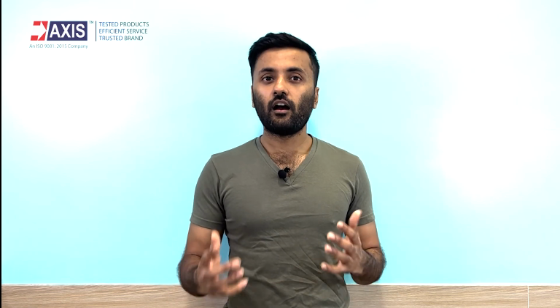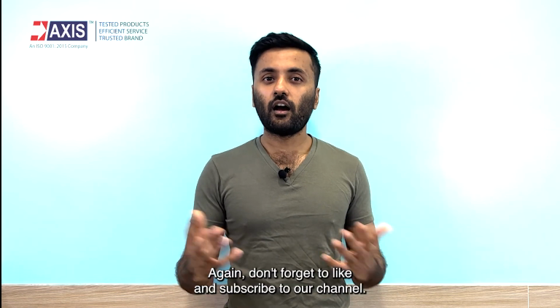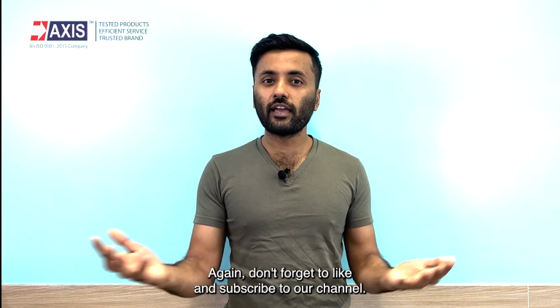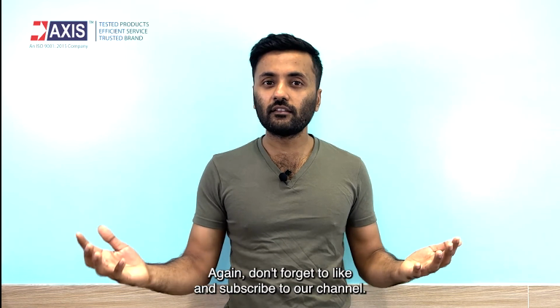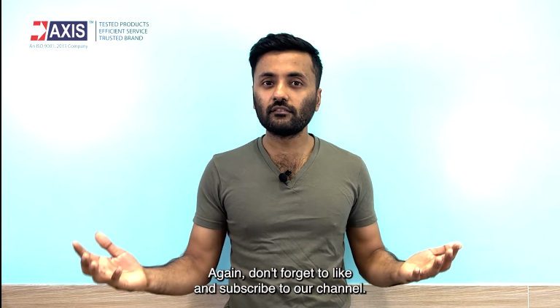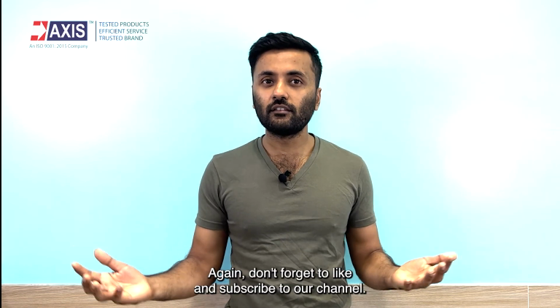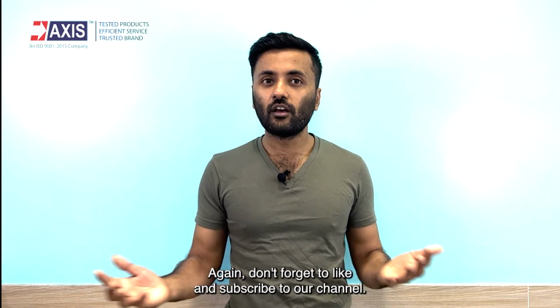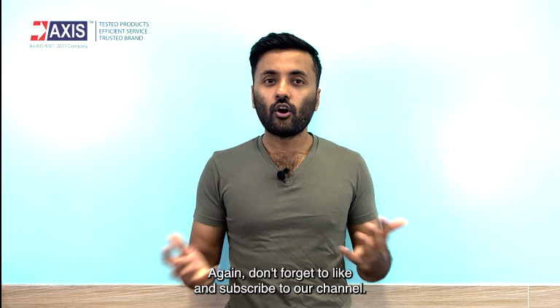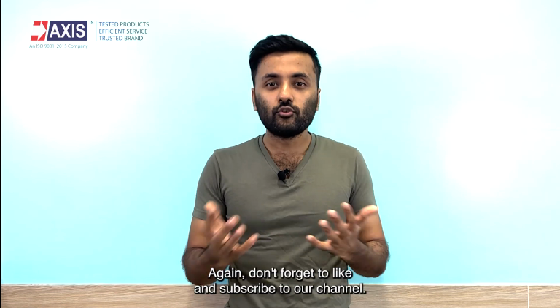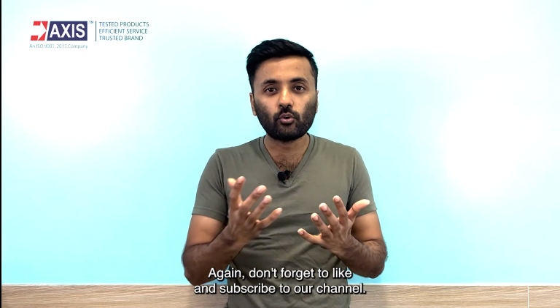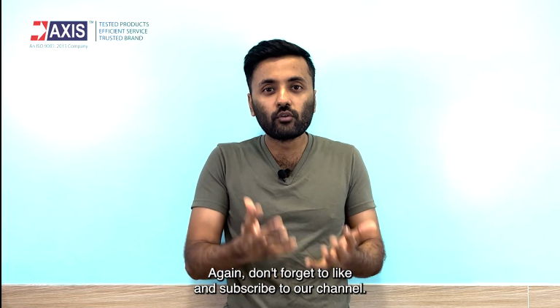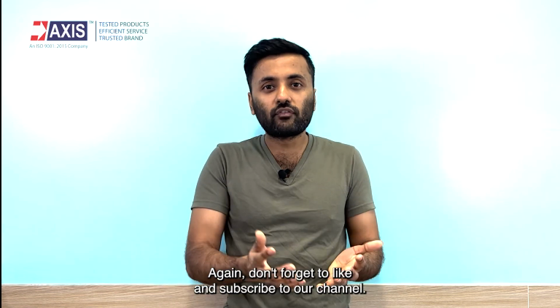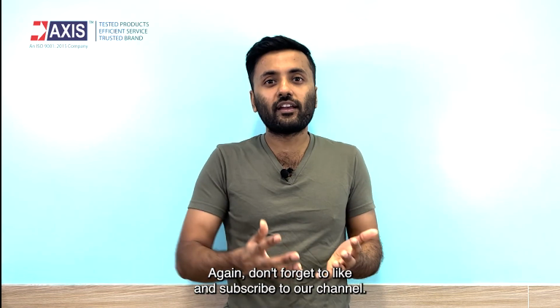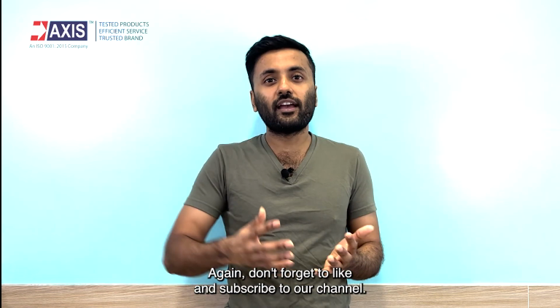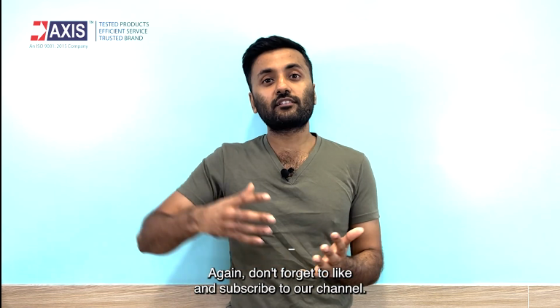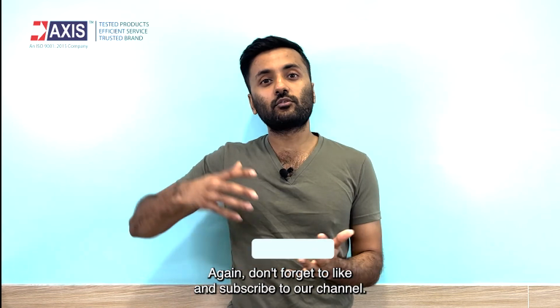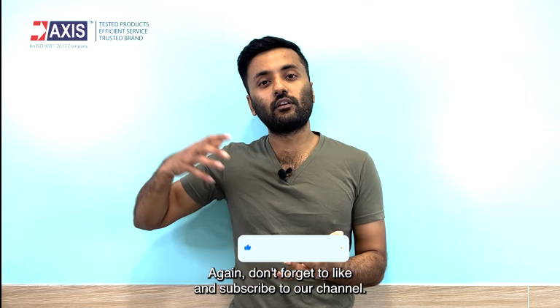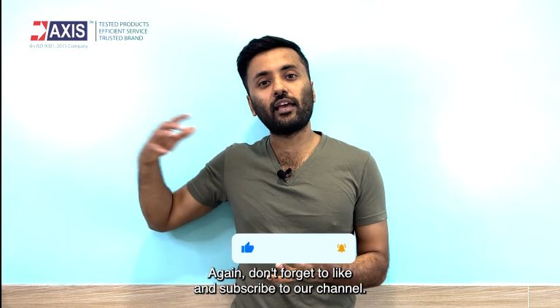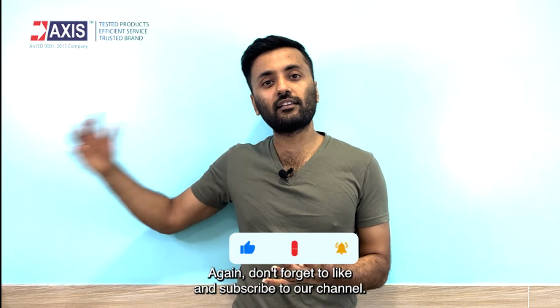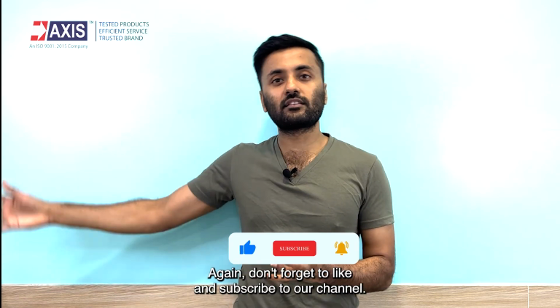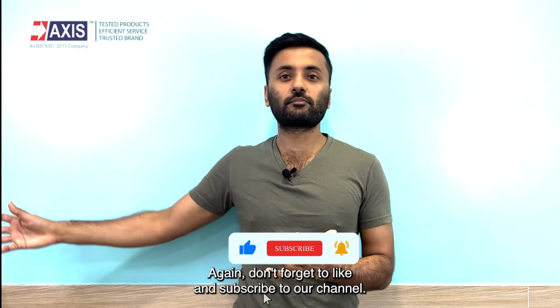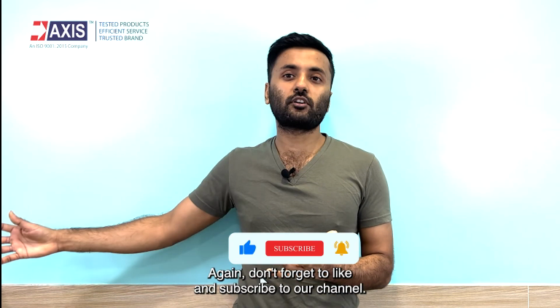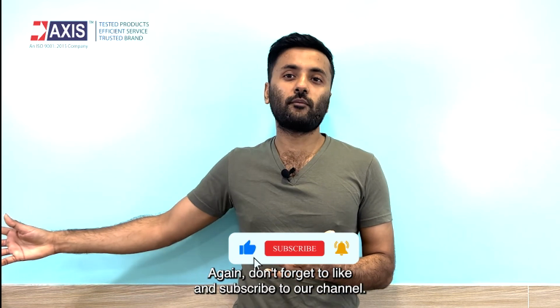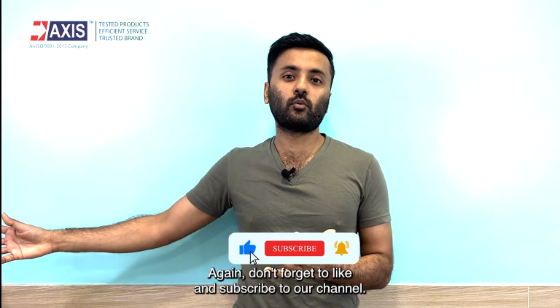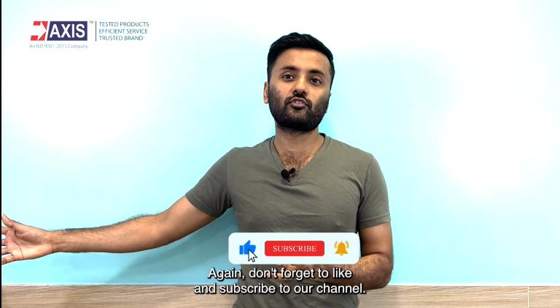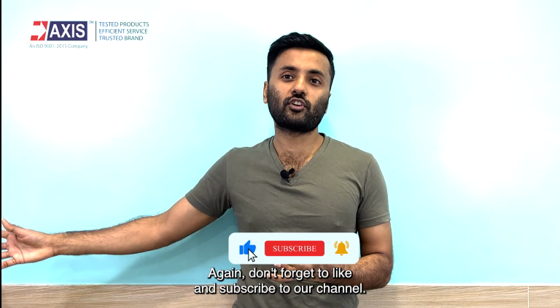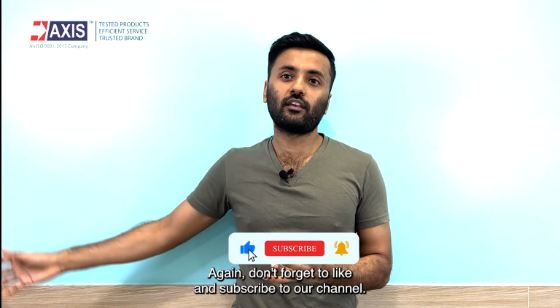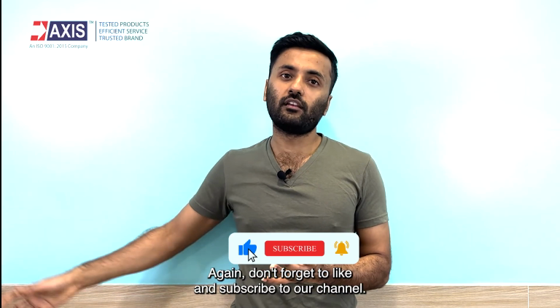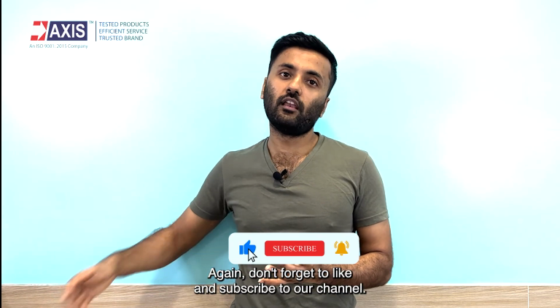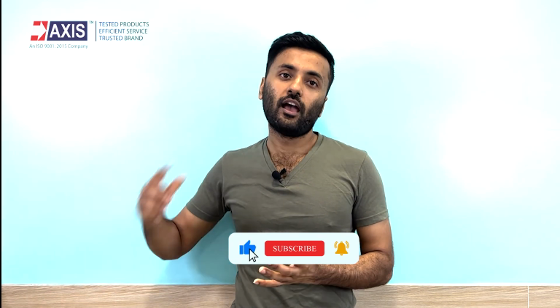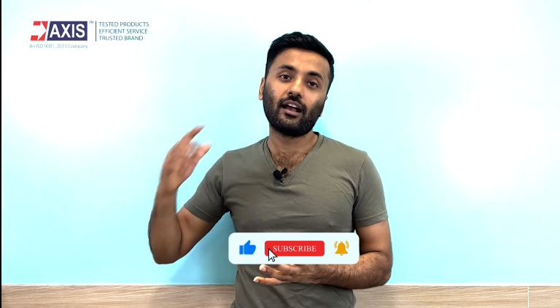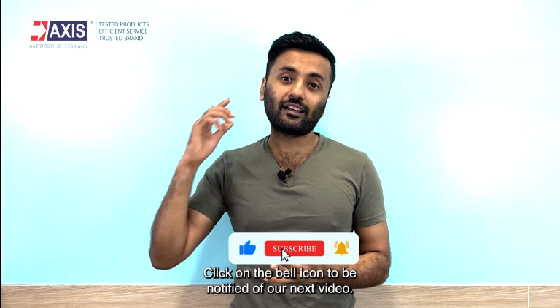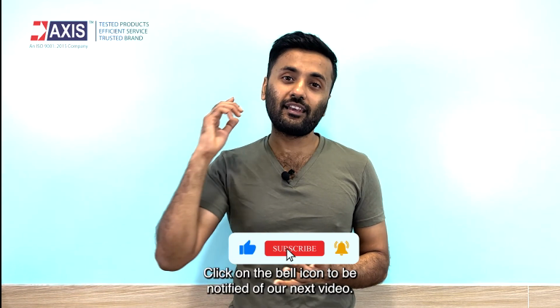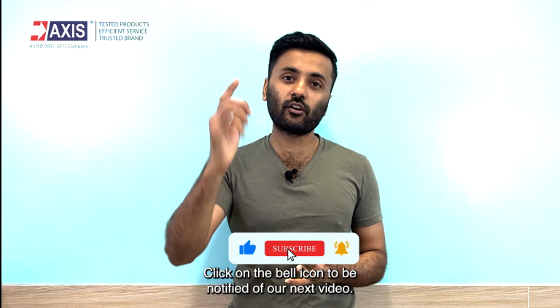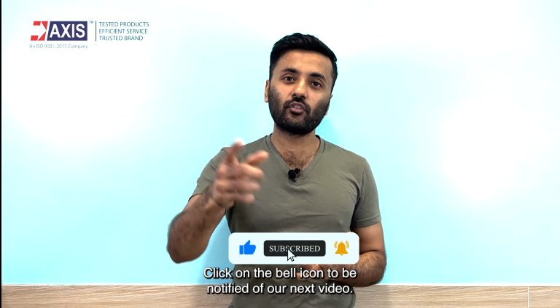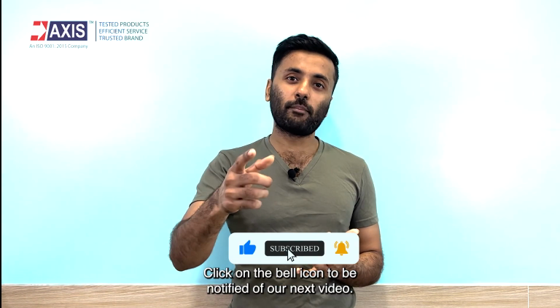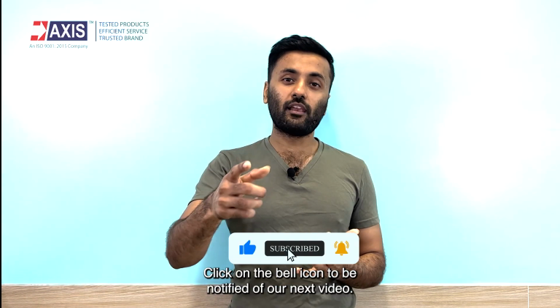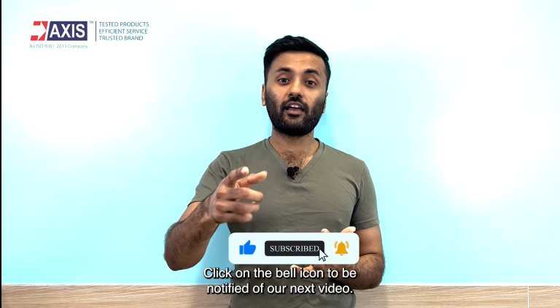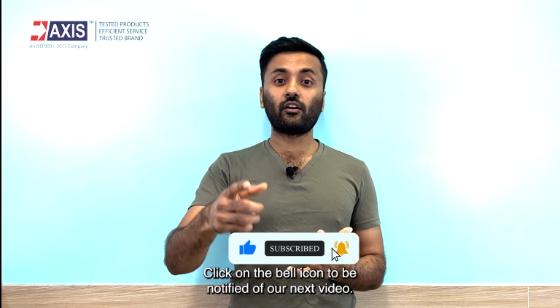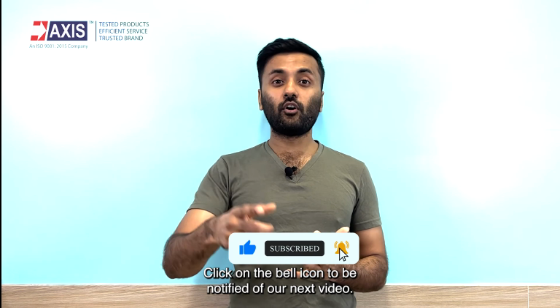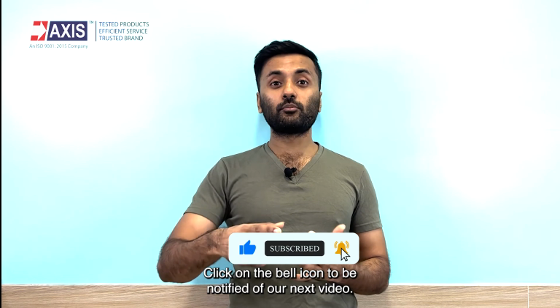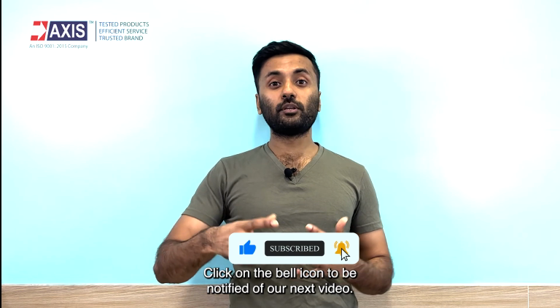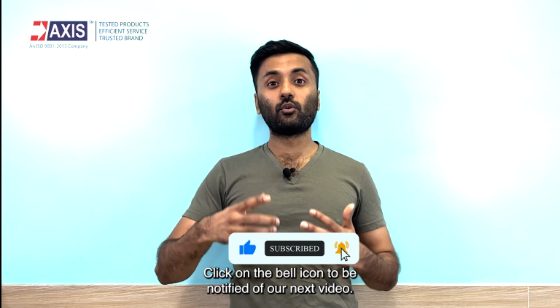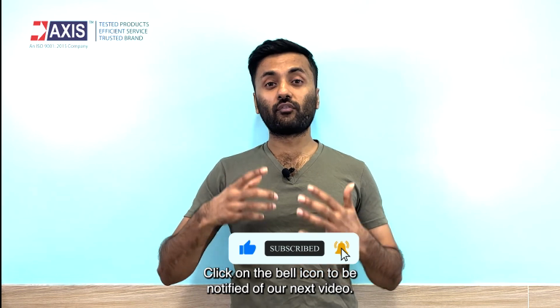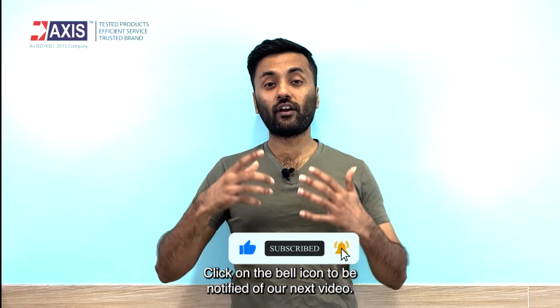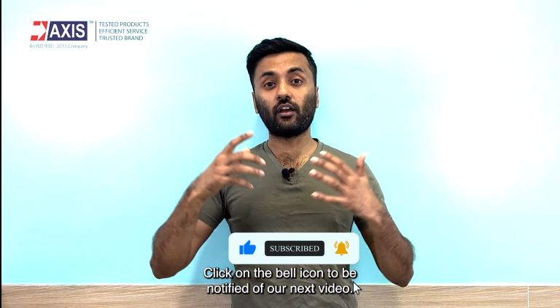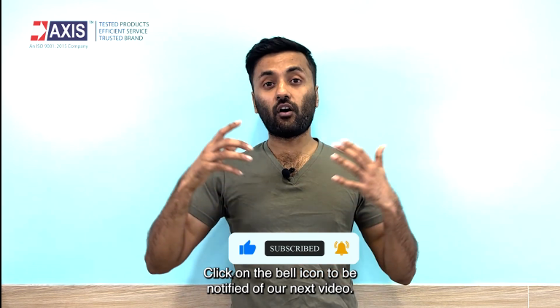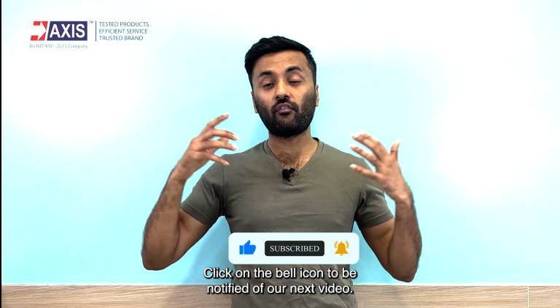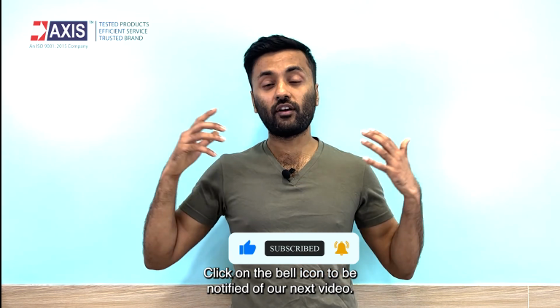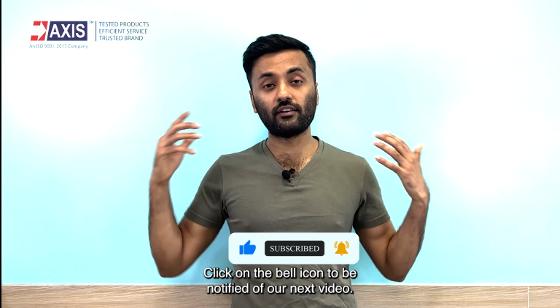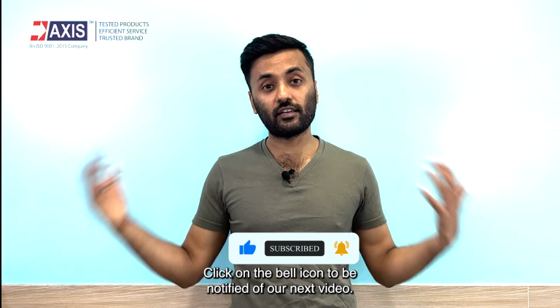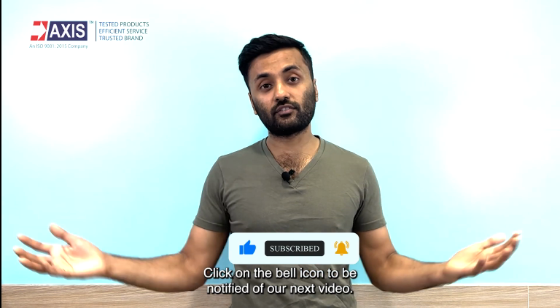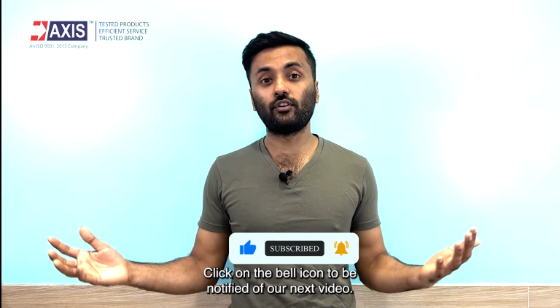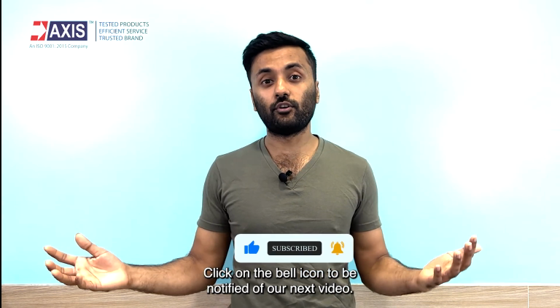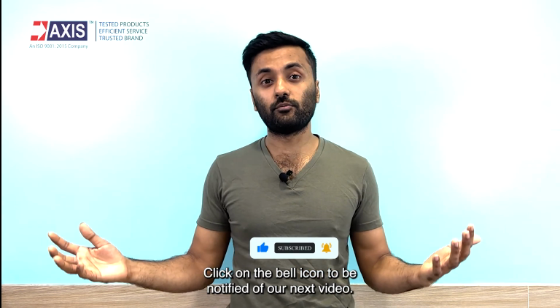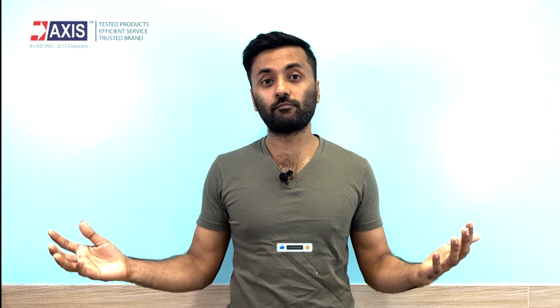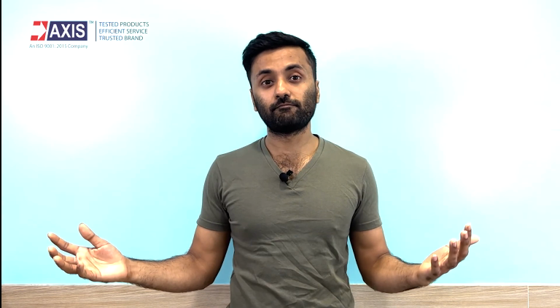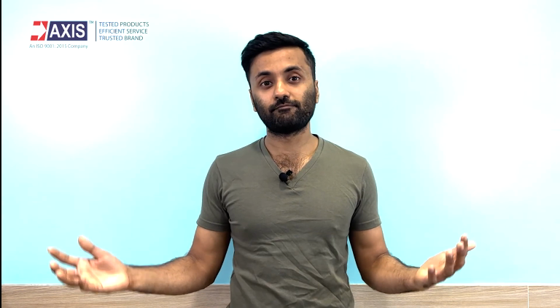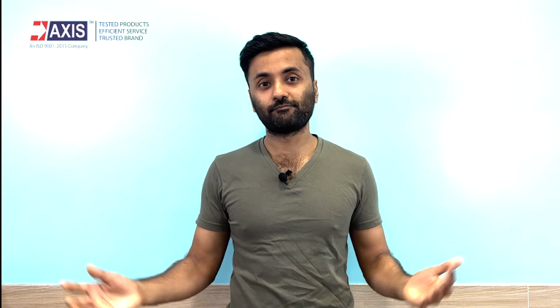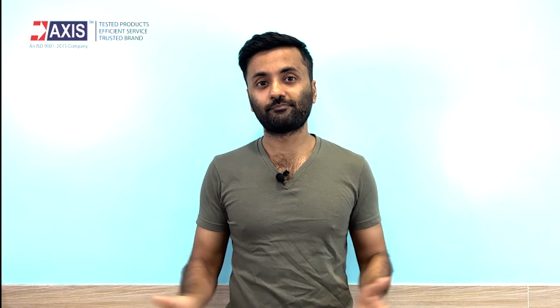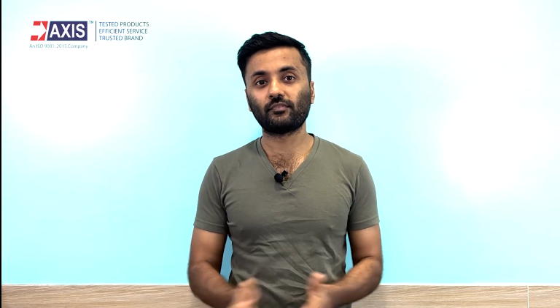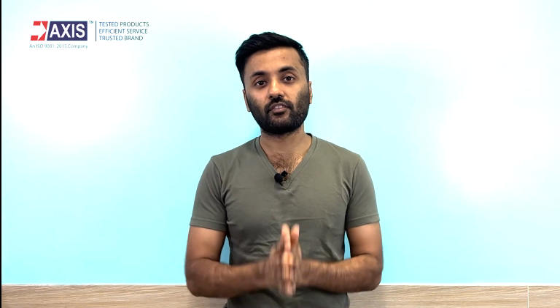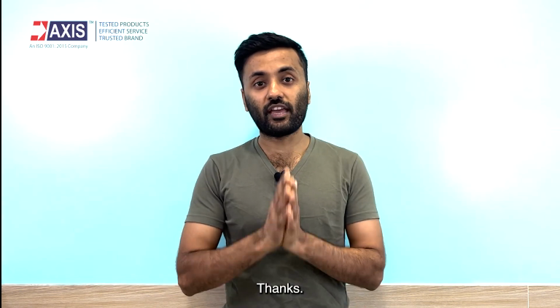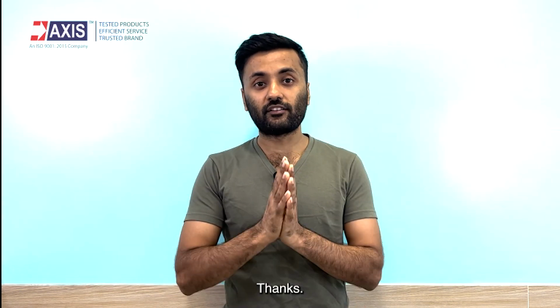Don't forget to like and subscribe to our channel. Click on the bell icon to be notified of our next video. Thanks!